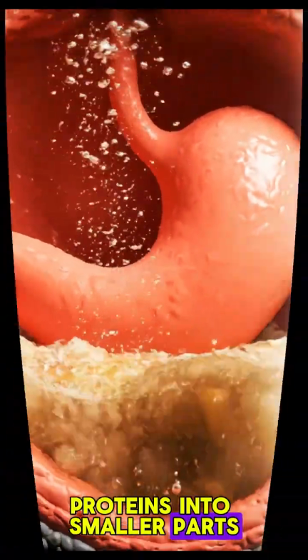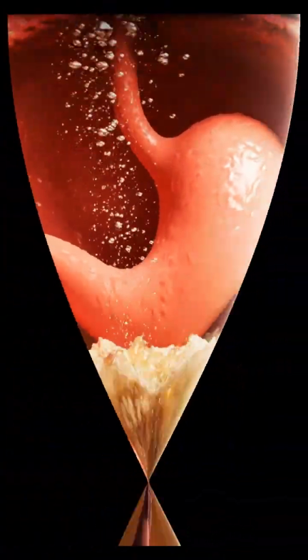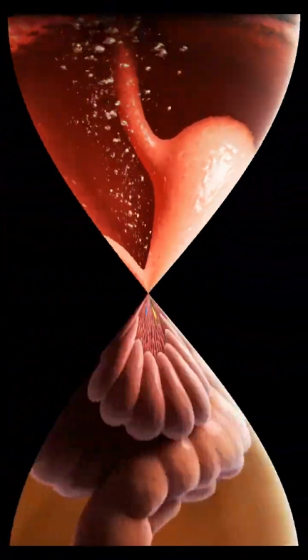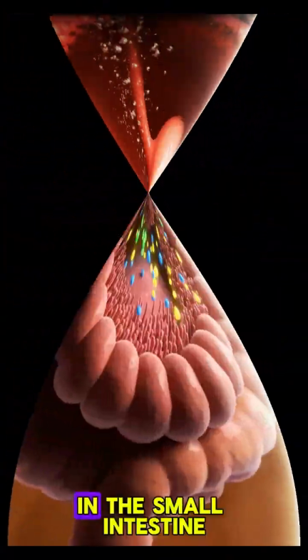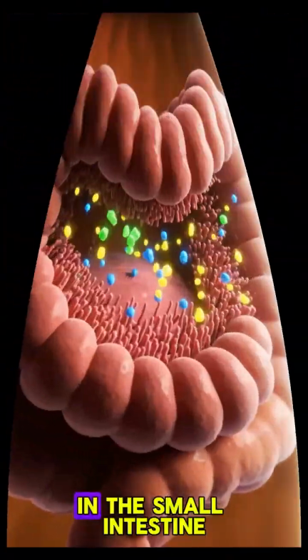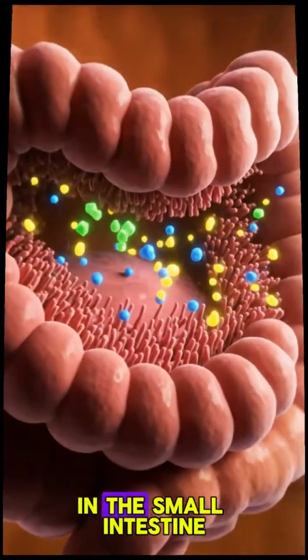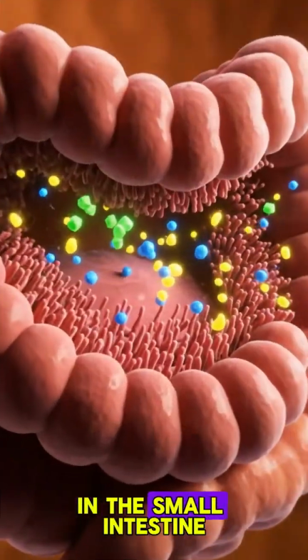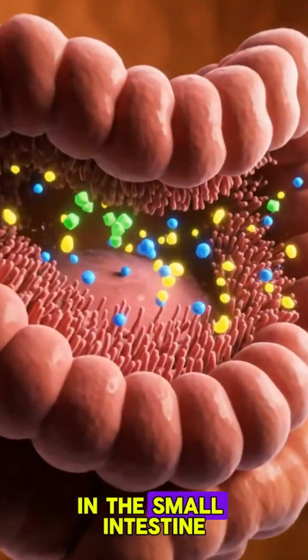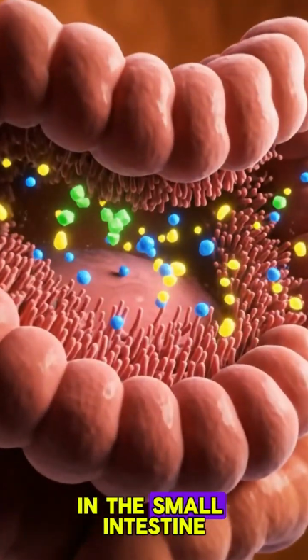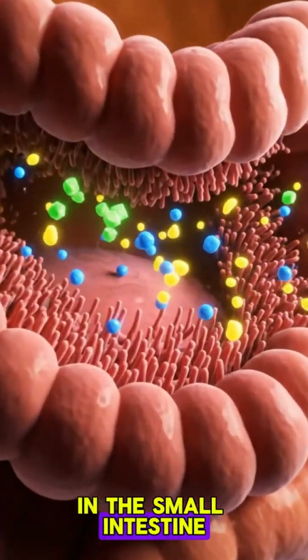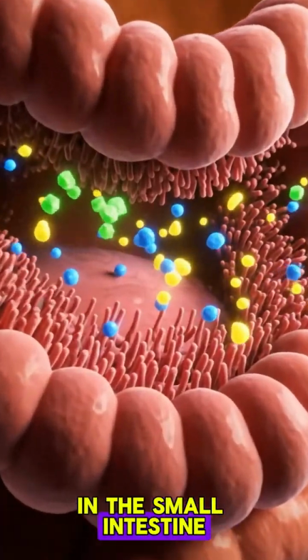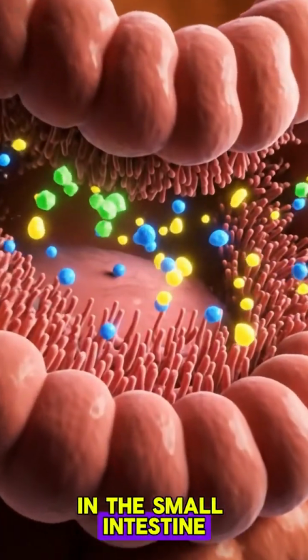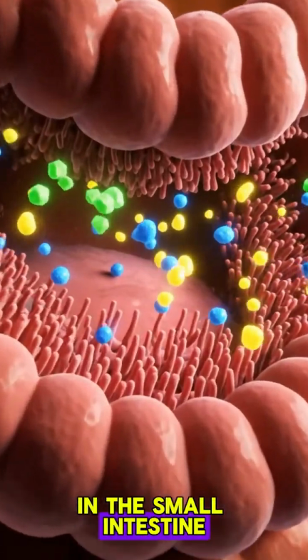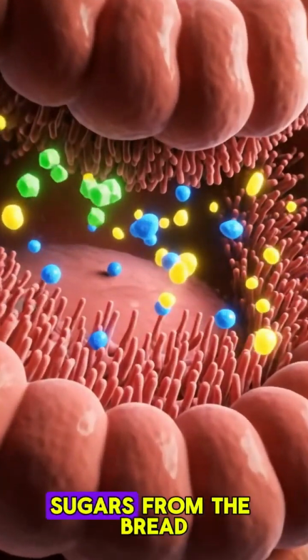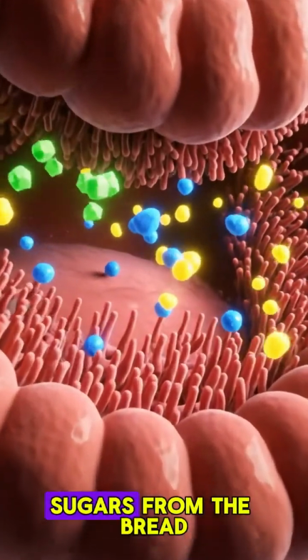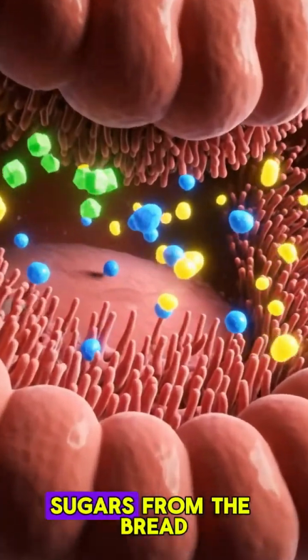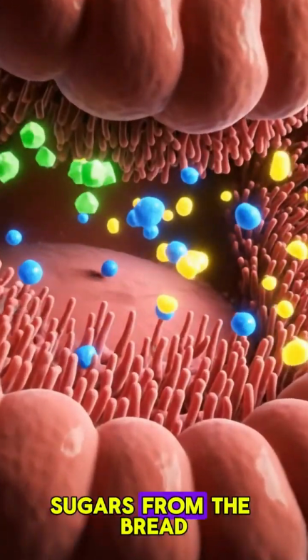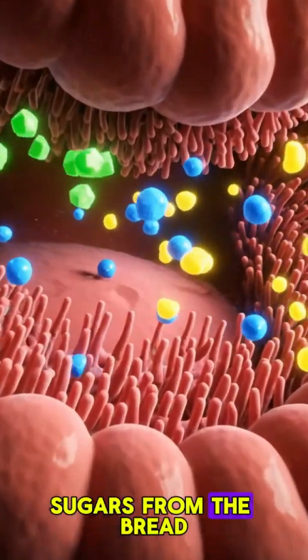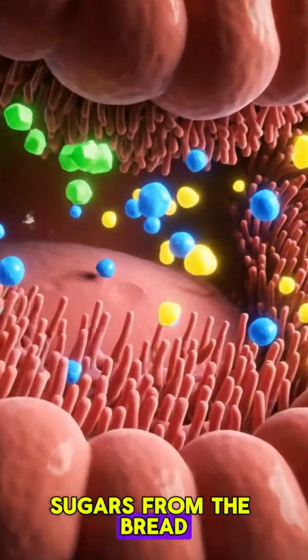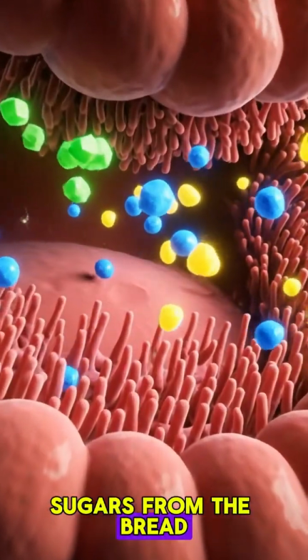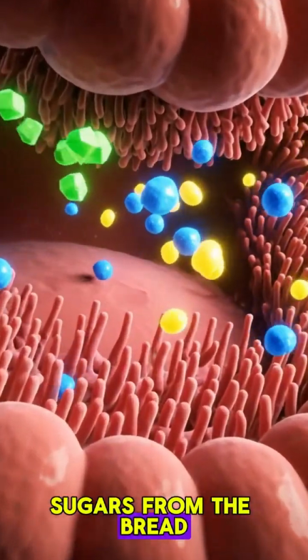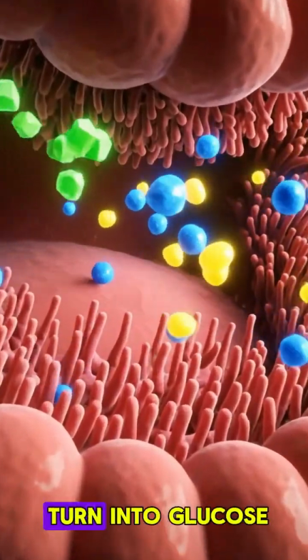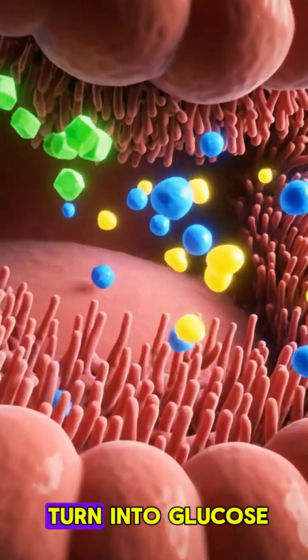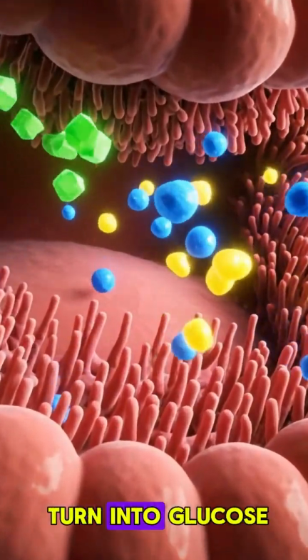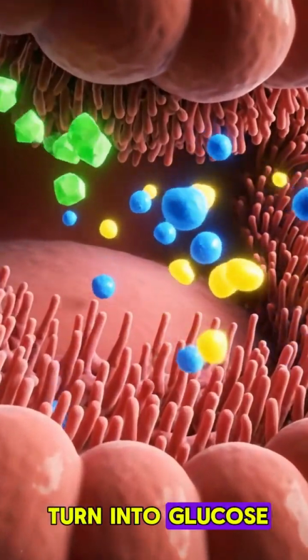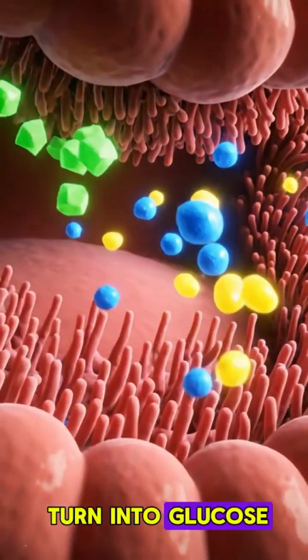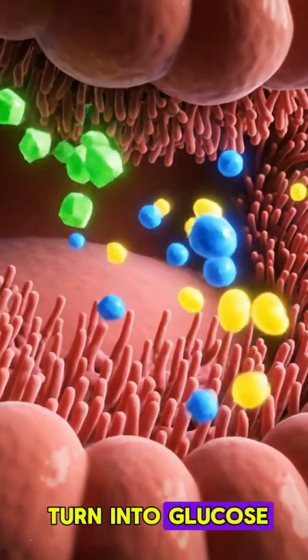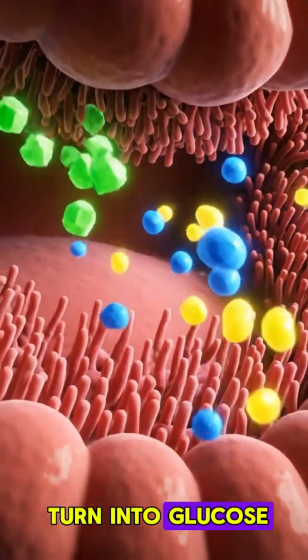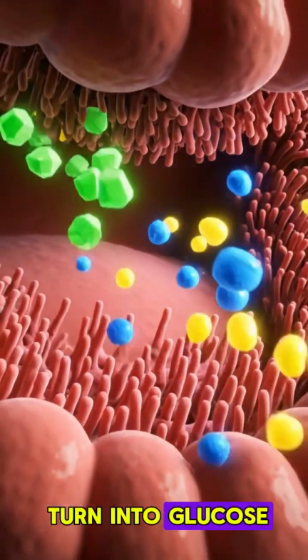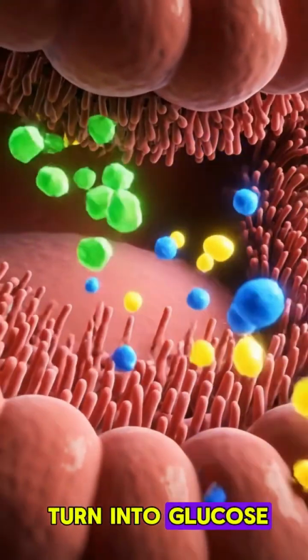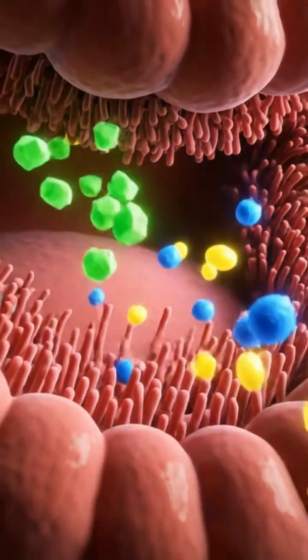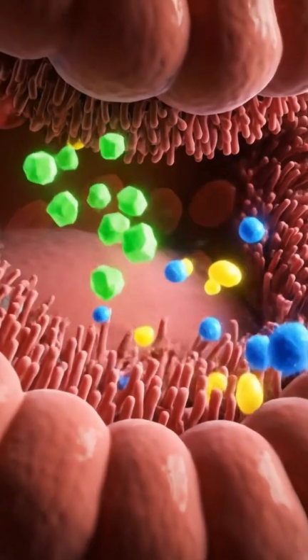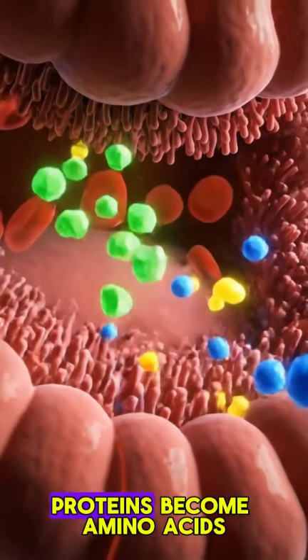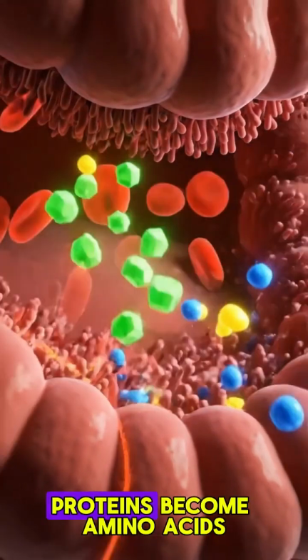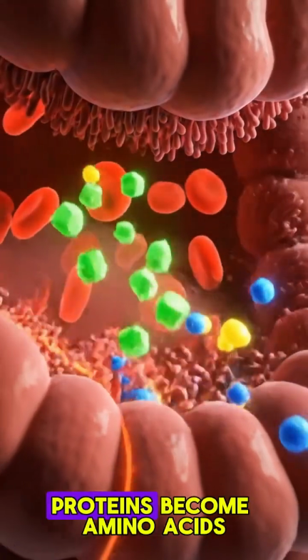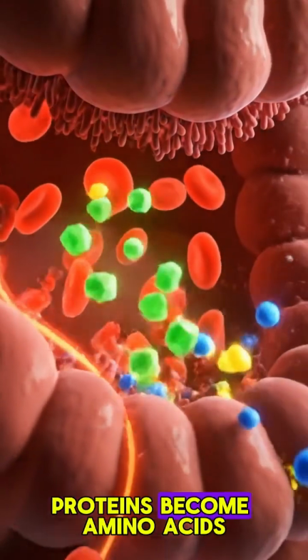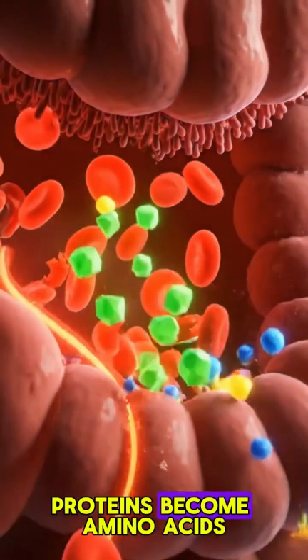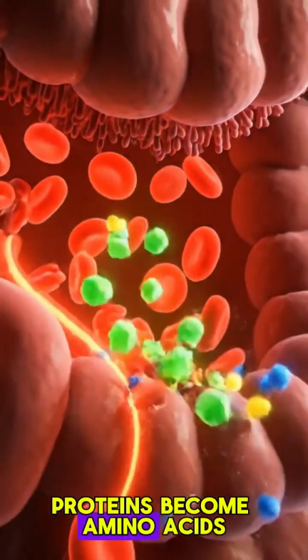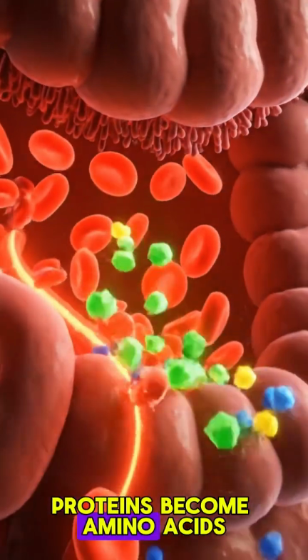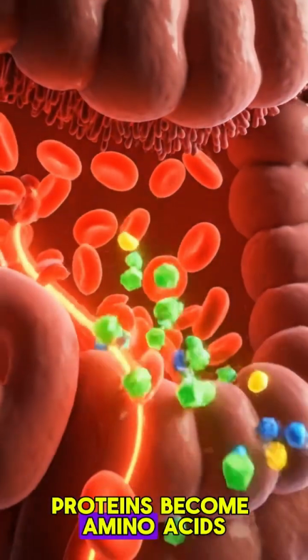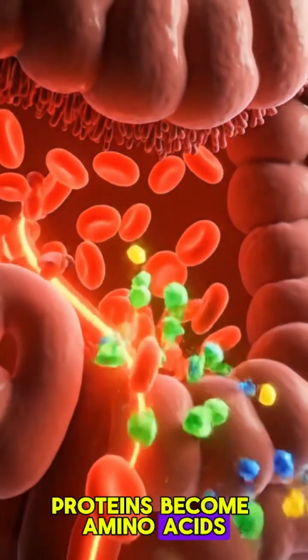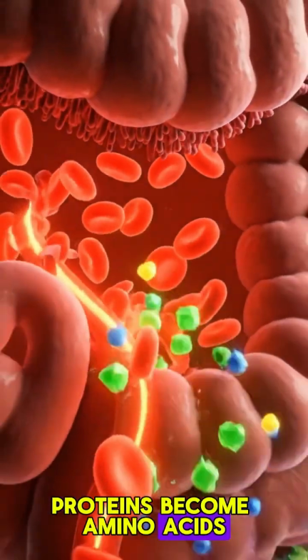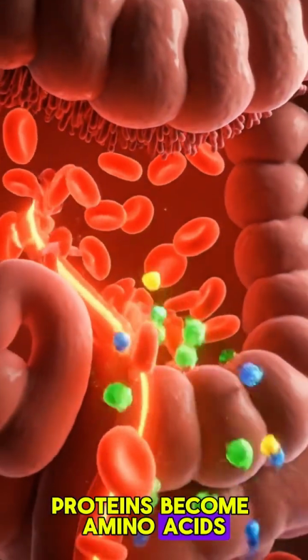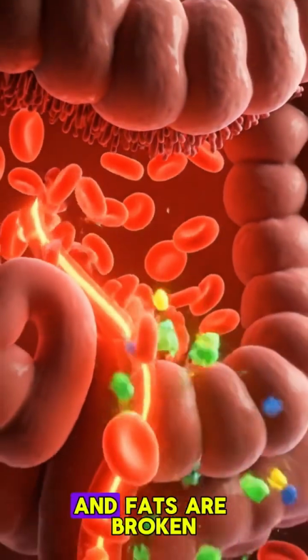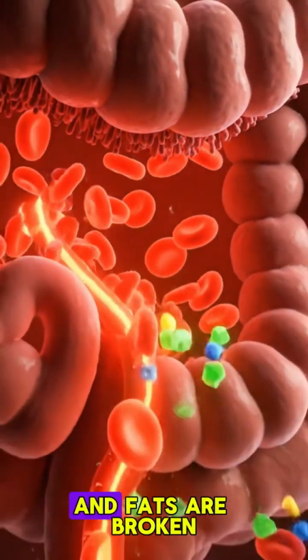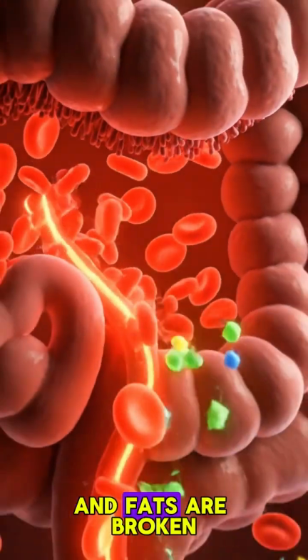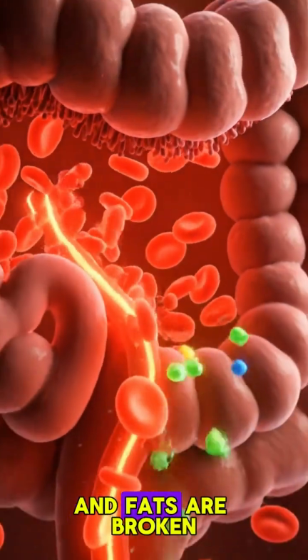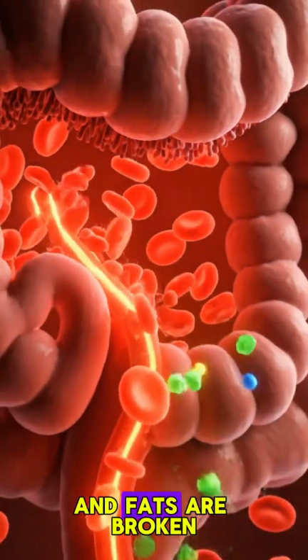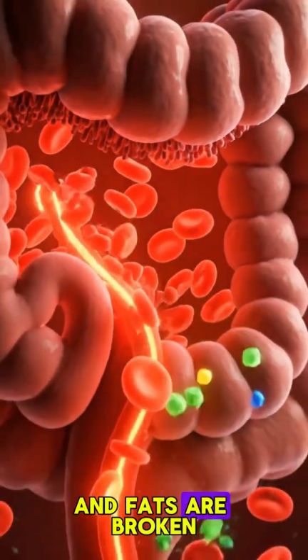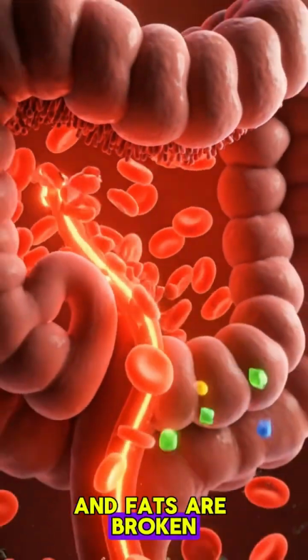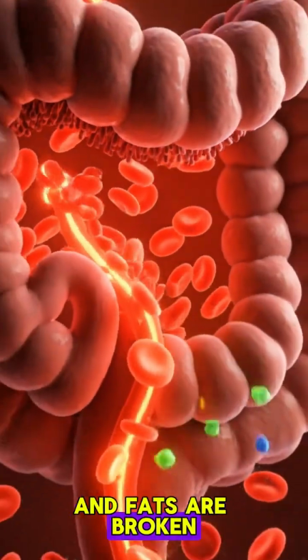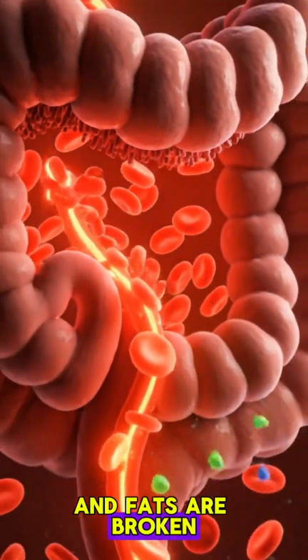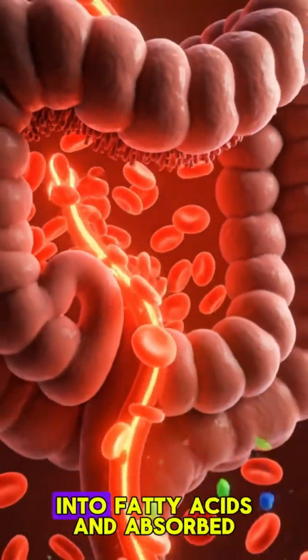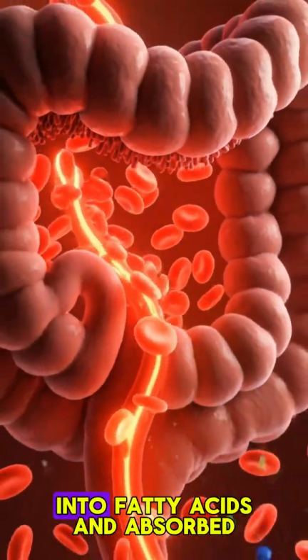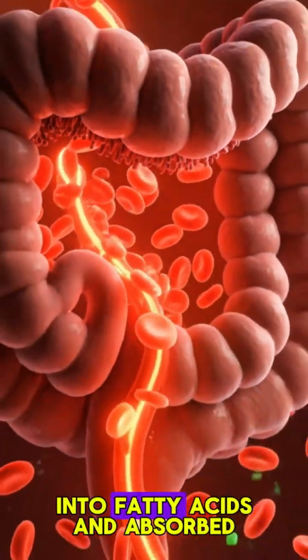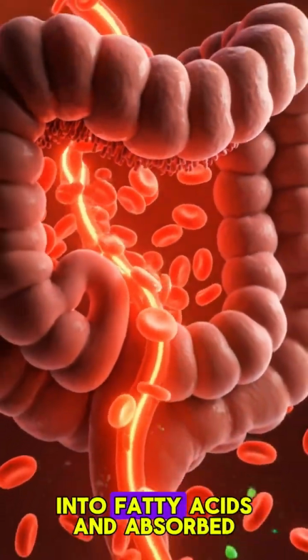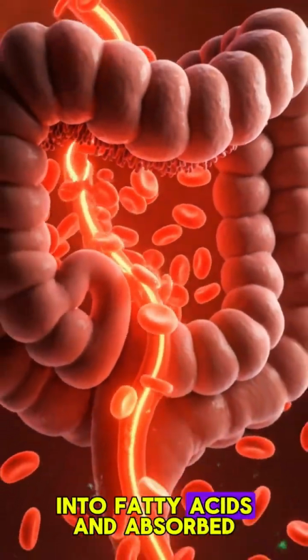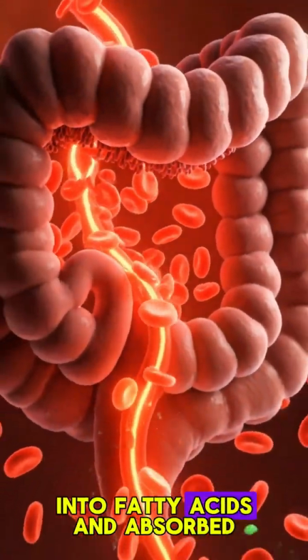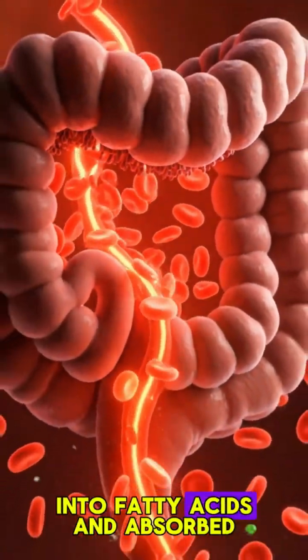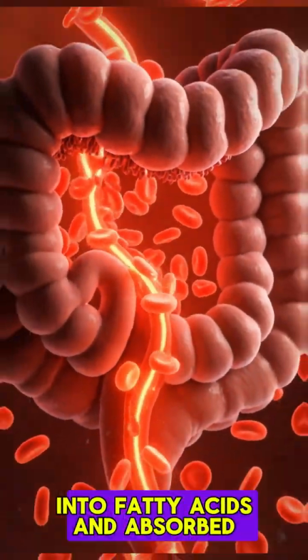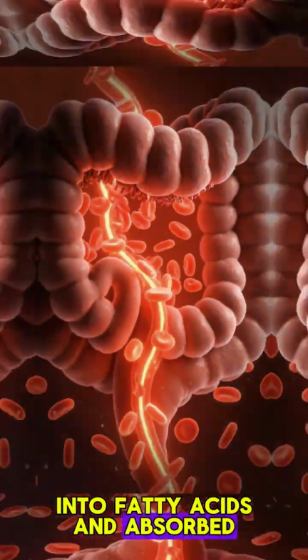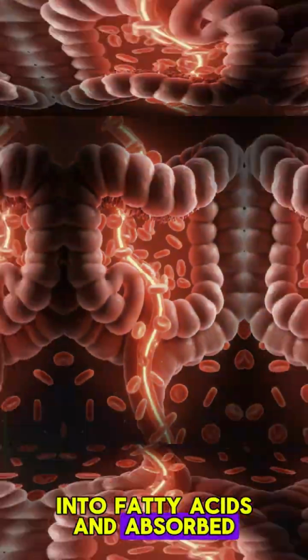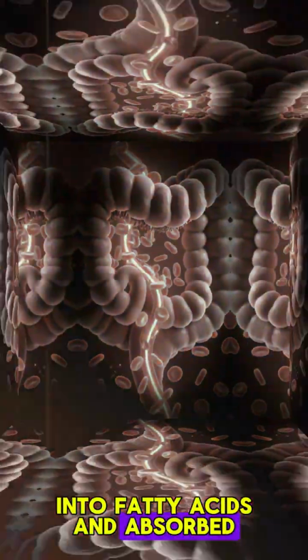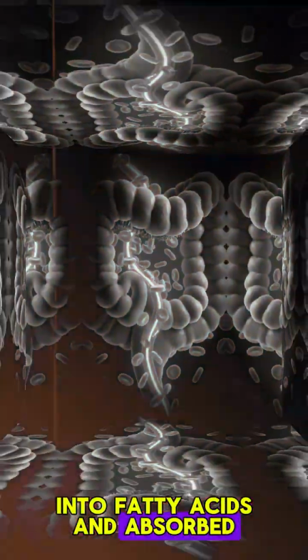In the small intestine, sugars from the bread turn into glucose. Proteins become amino acids, and fats are broken into fatty acids and absorbed.